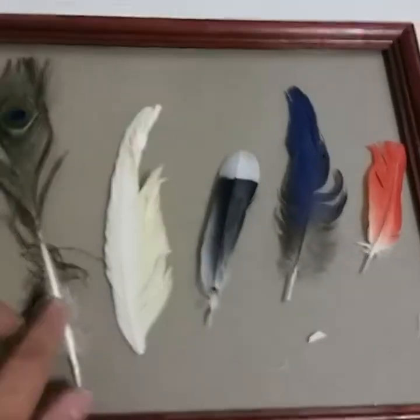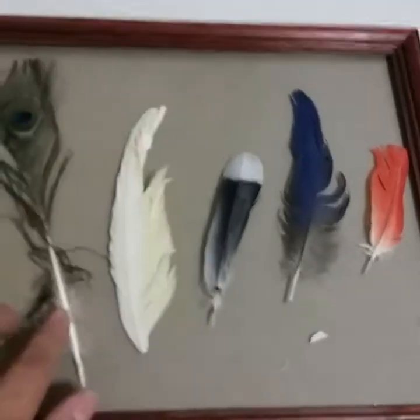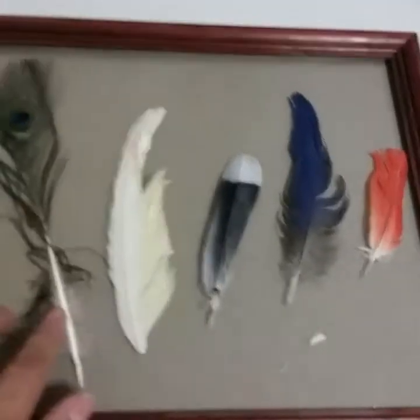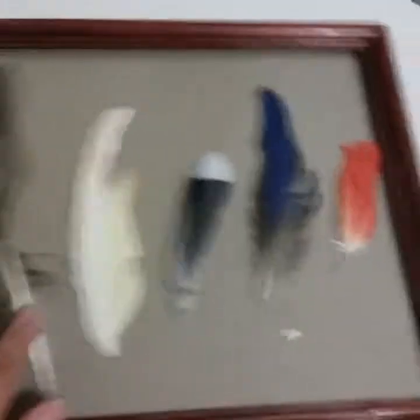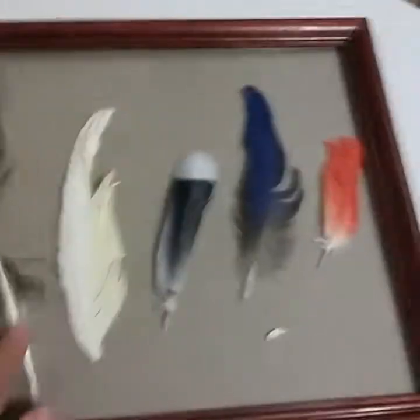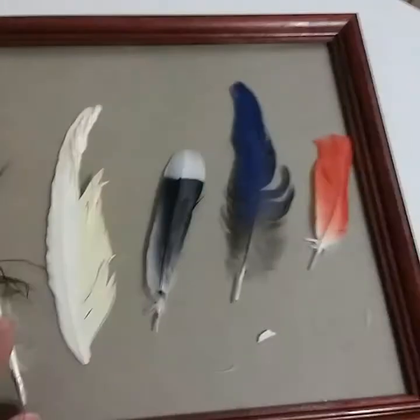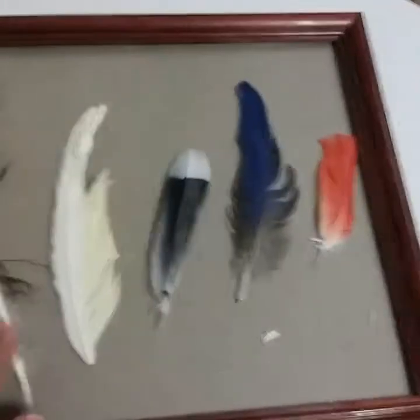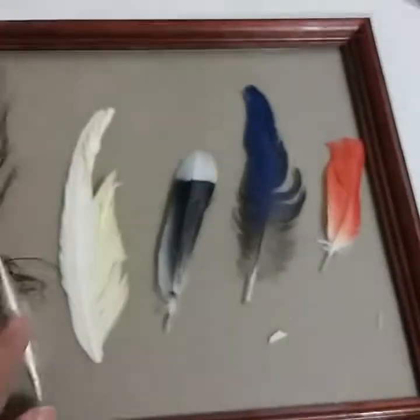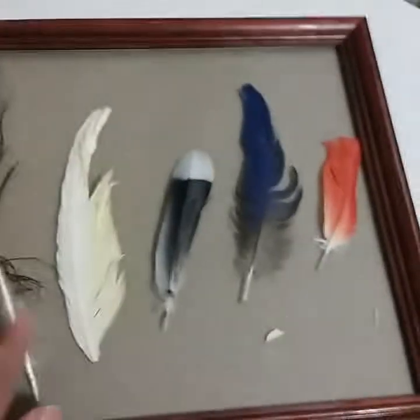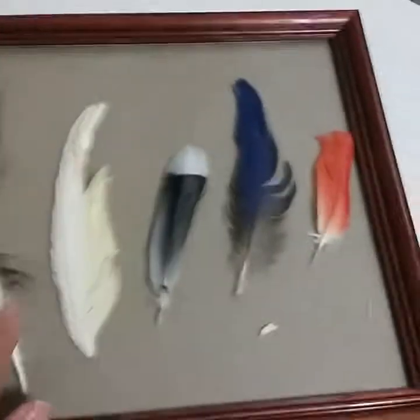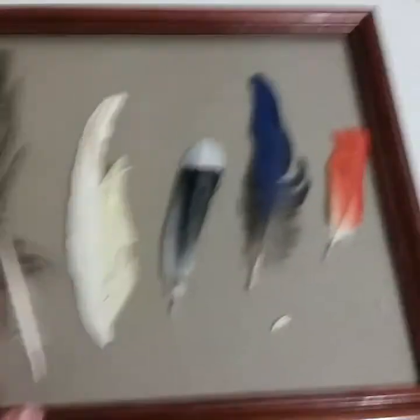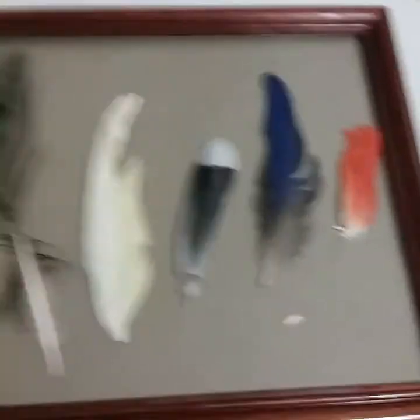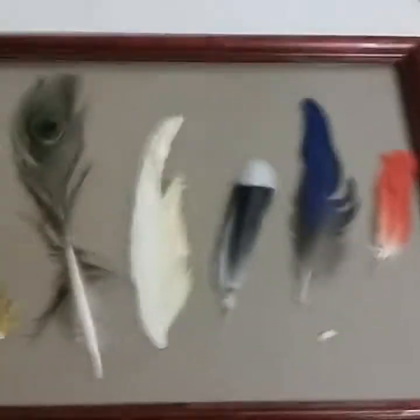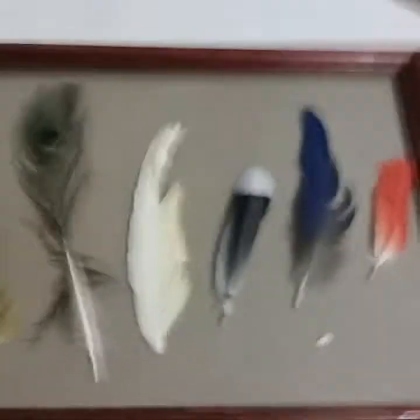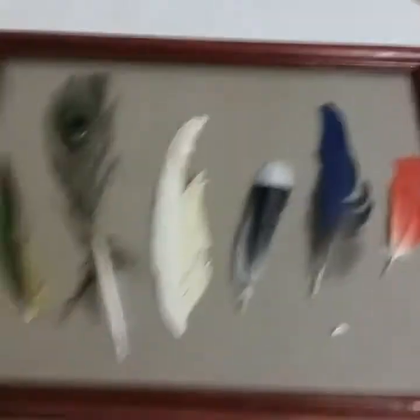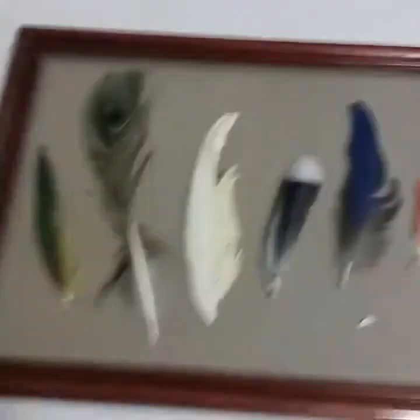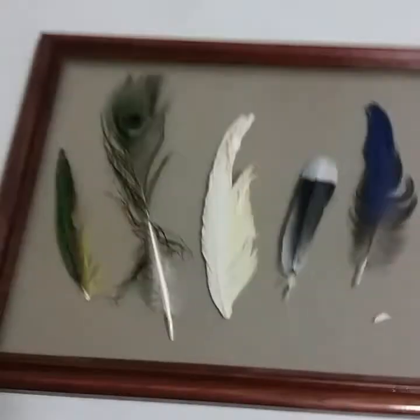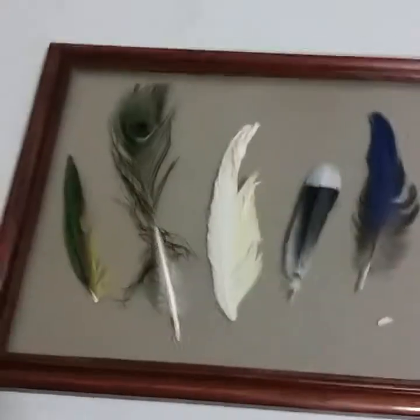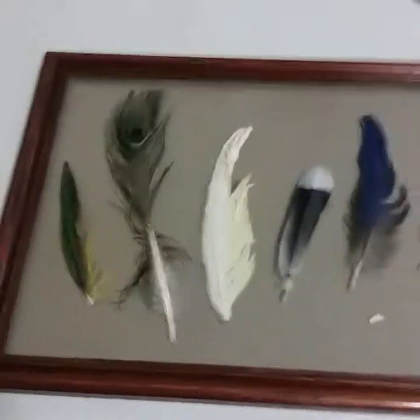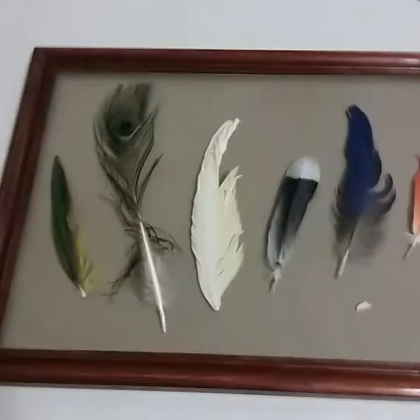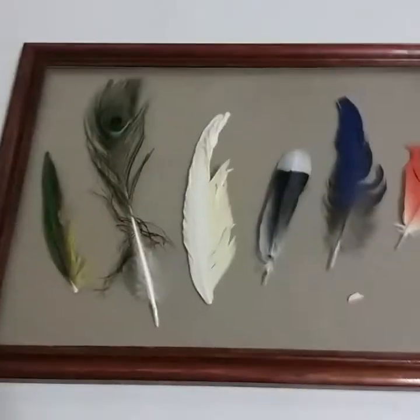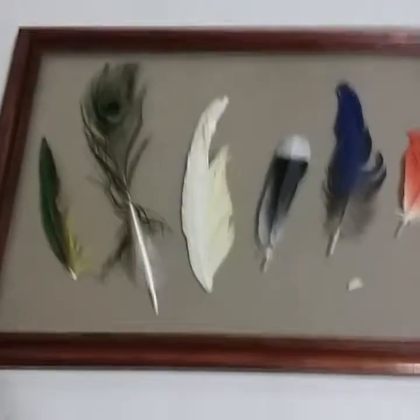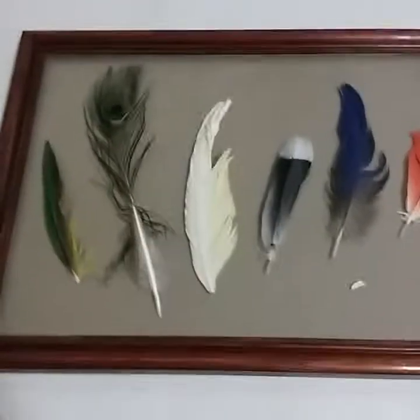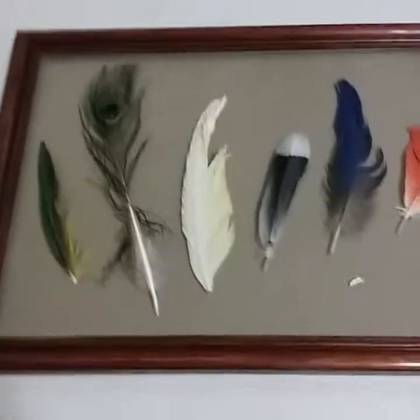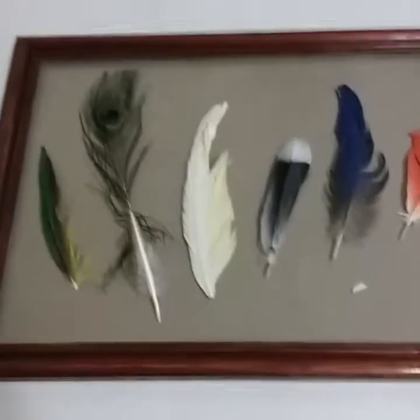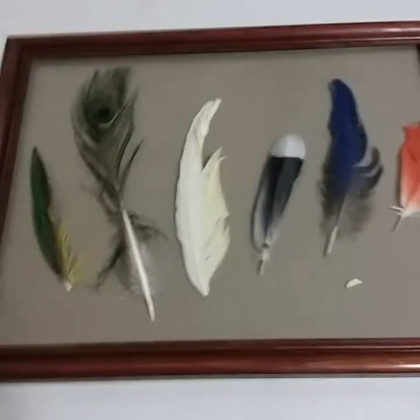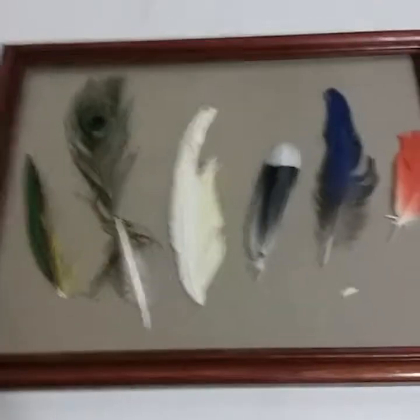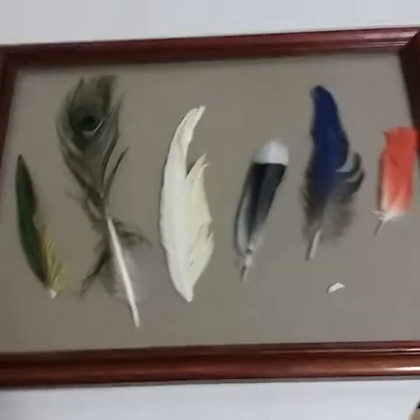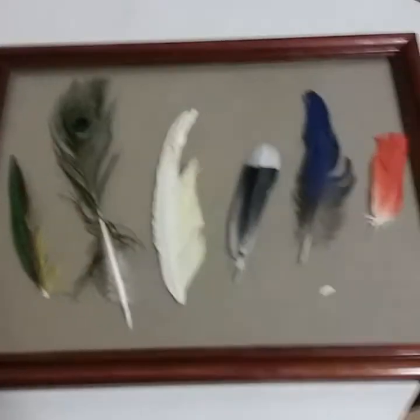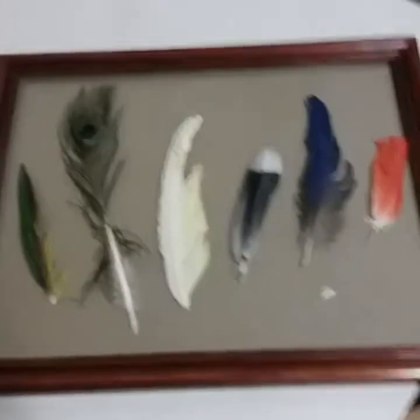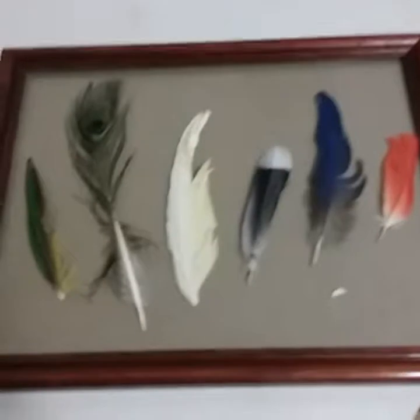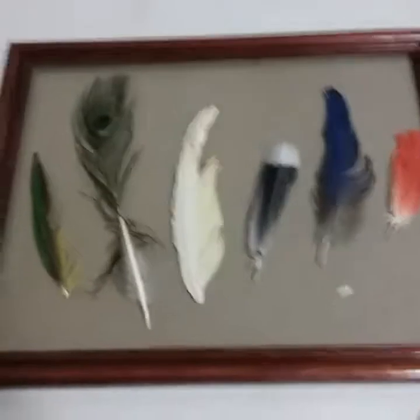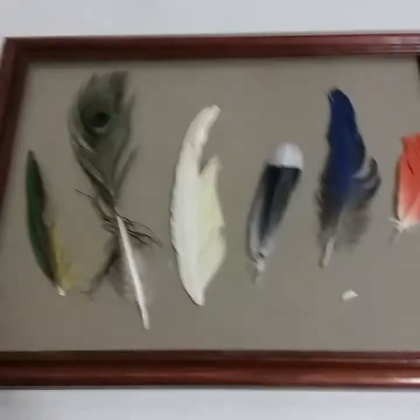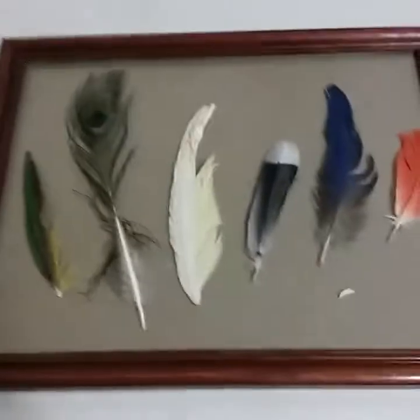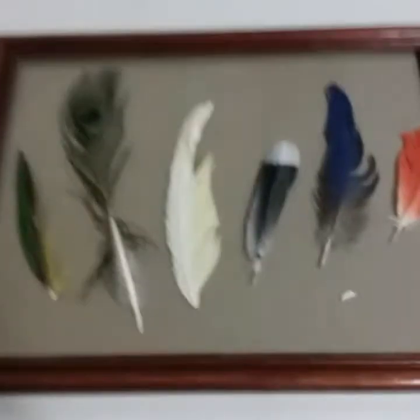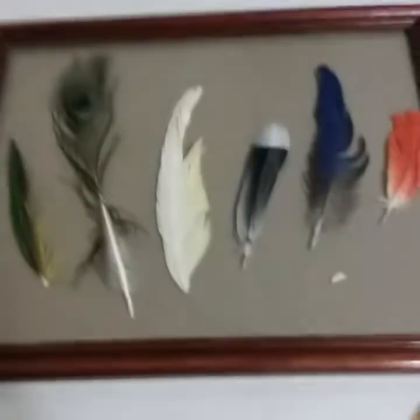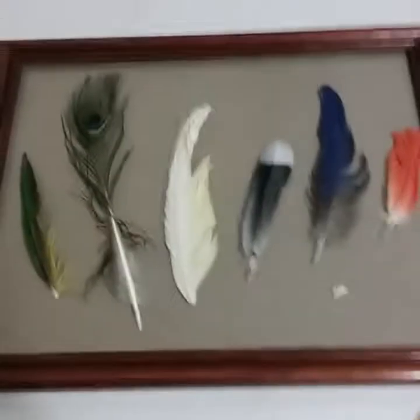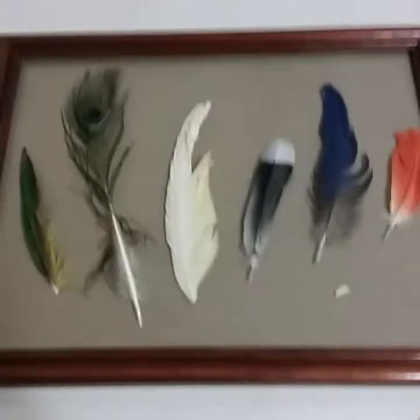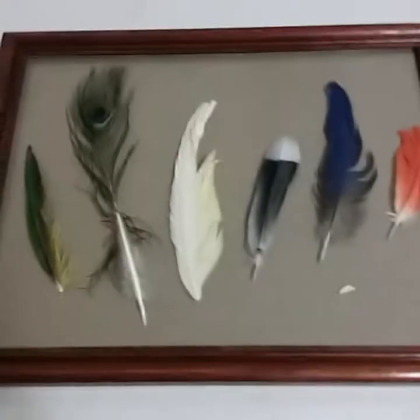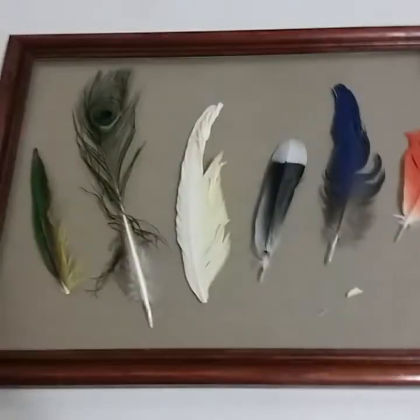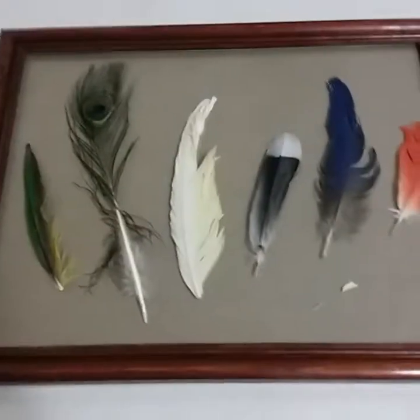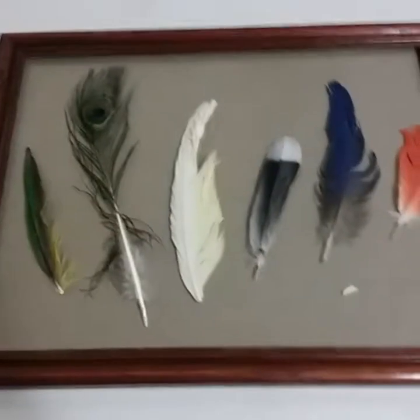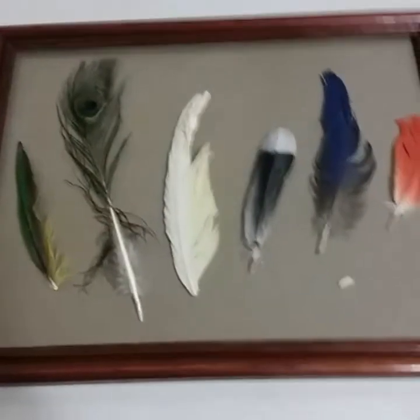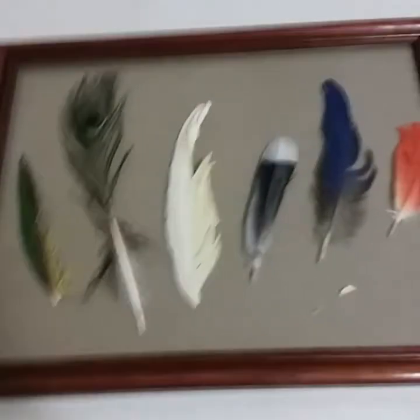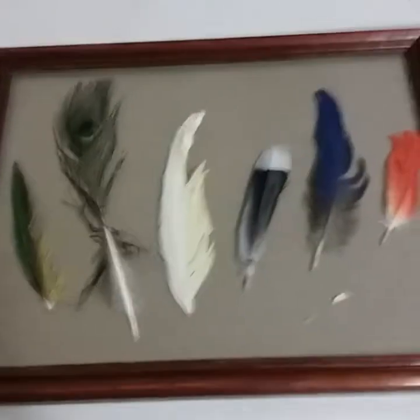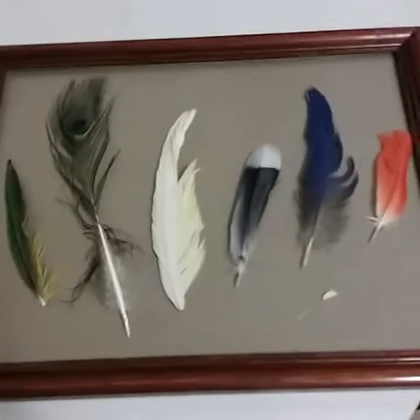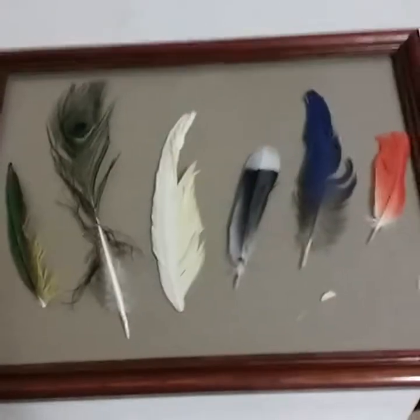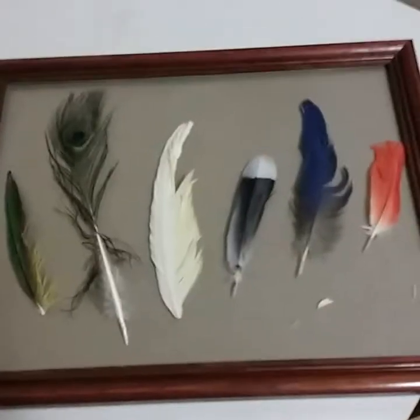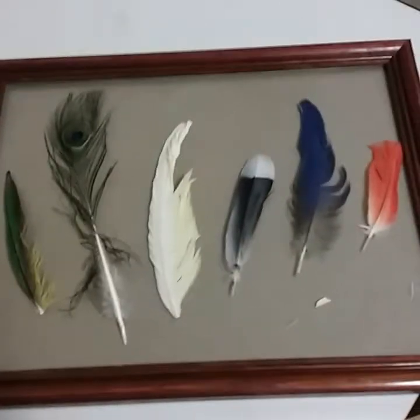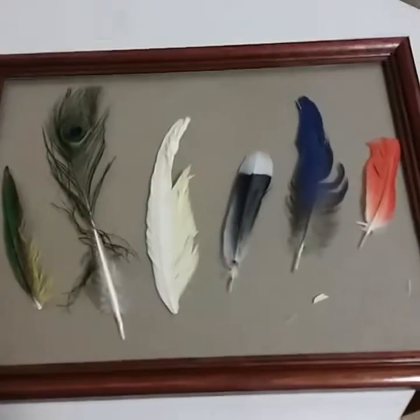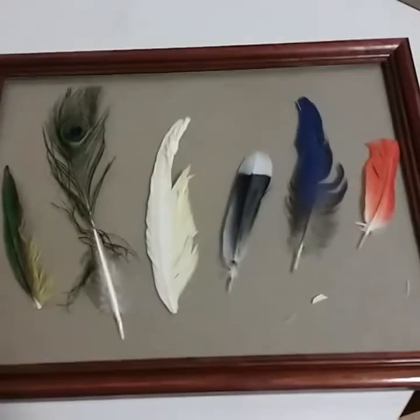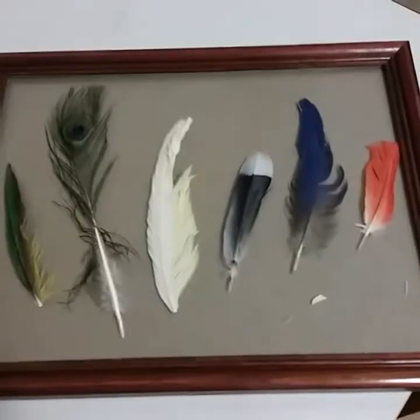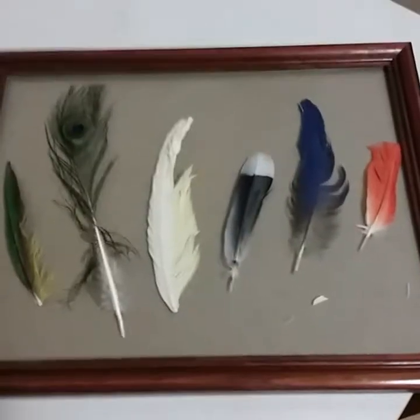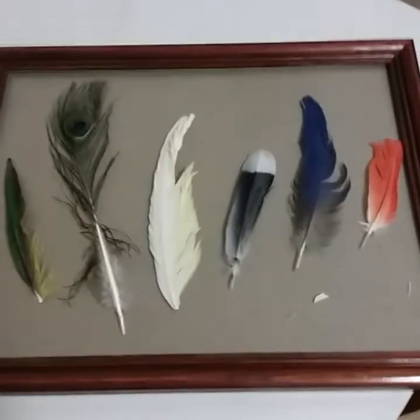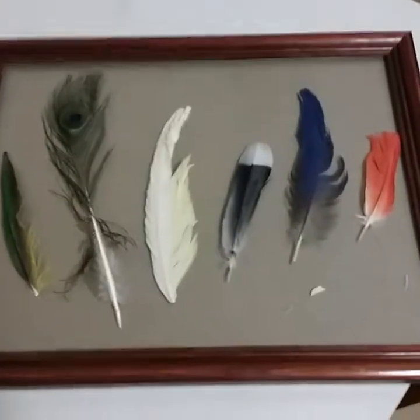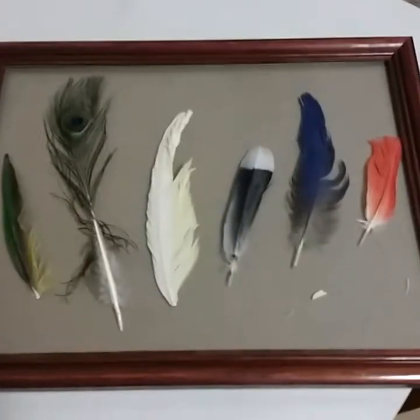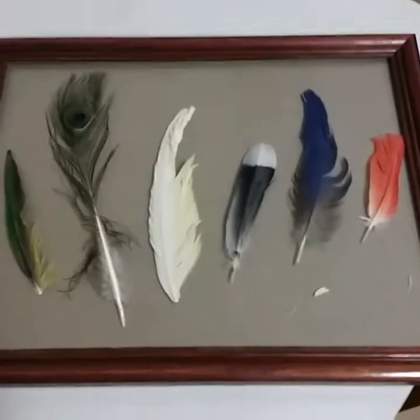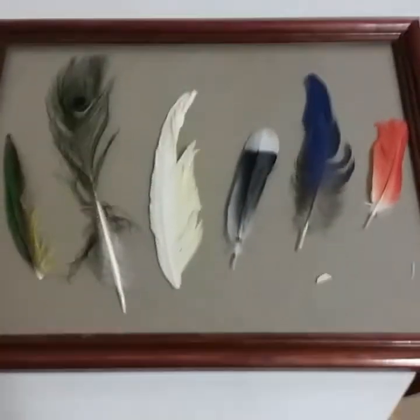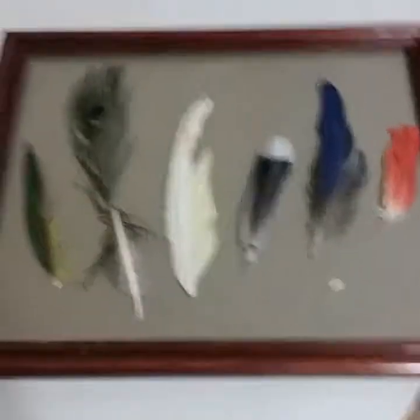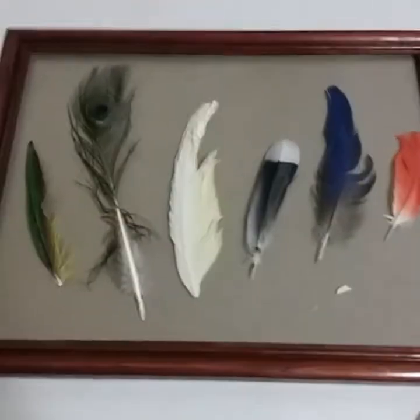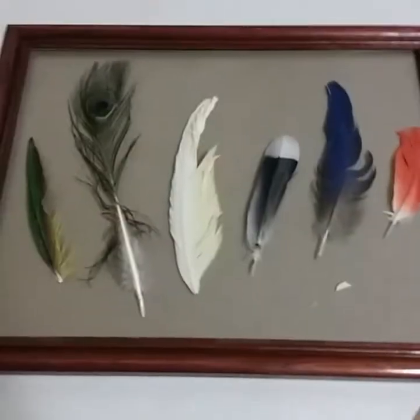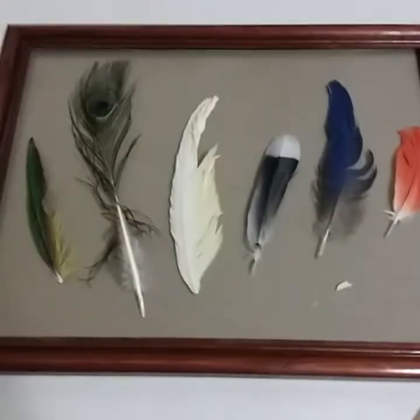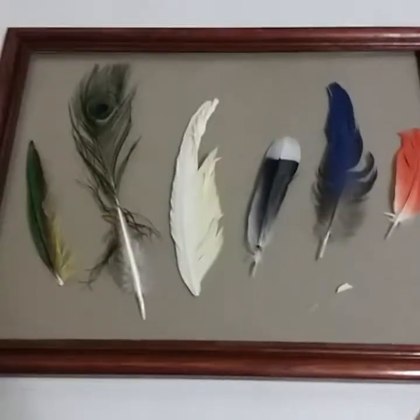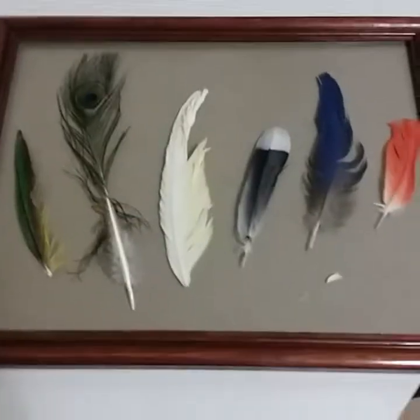This is actually a peacock's downy feather — that's why it's so small and fits in this frame. I got this also at Goodwill in a pack of 10 peacock feathers. Children really like visuals.